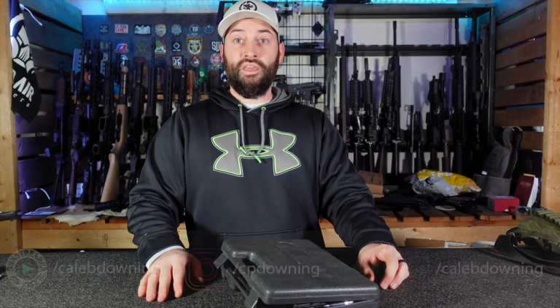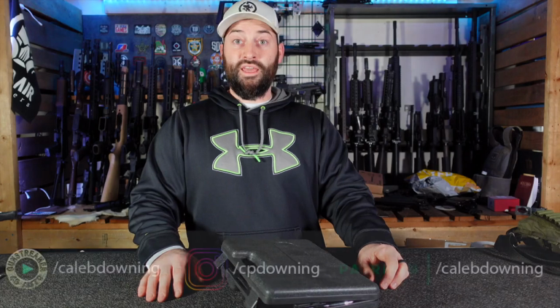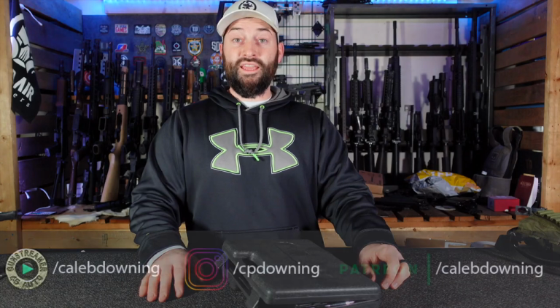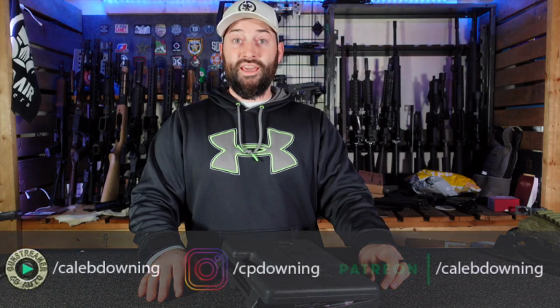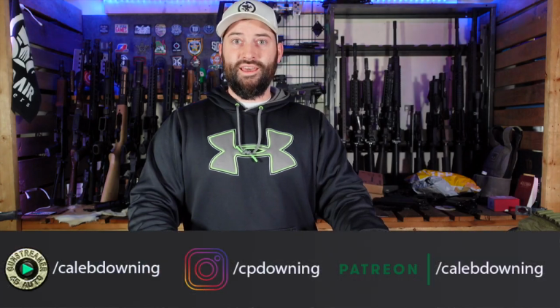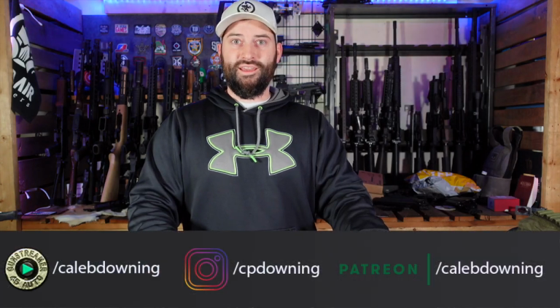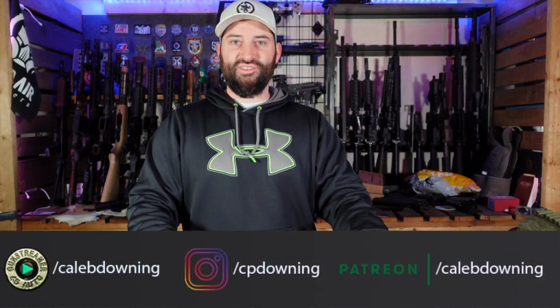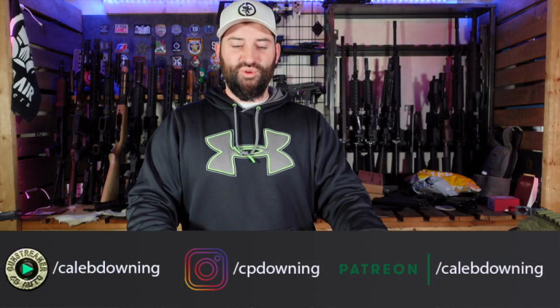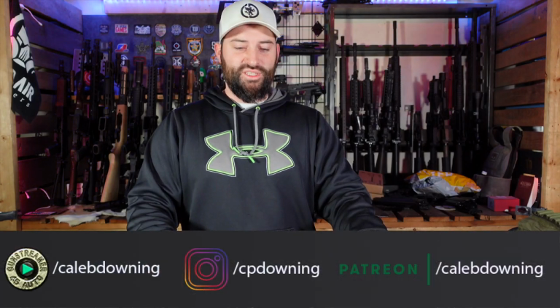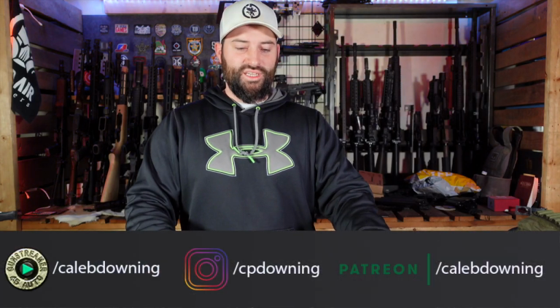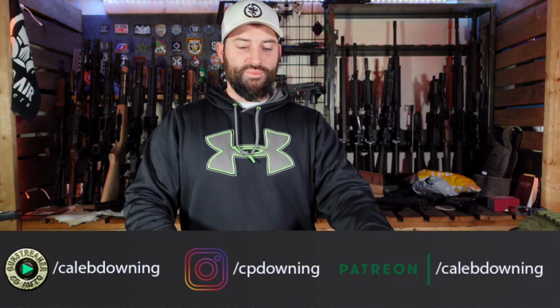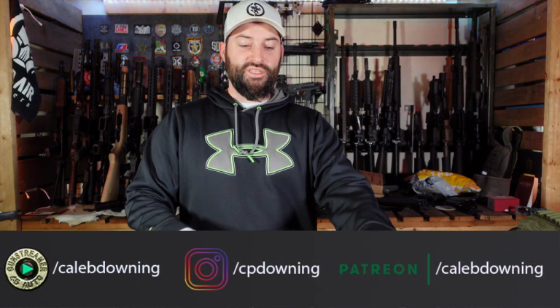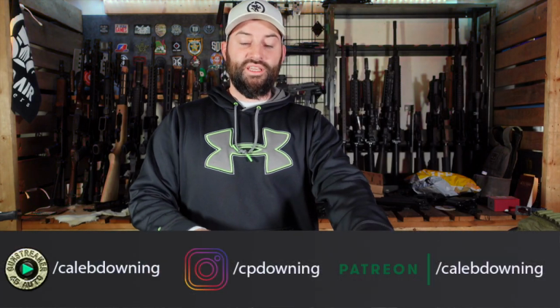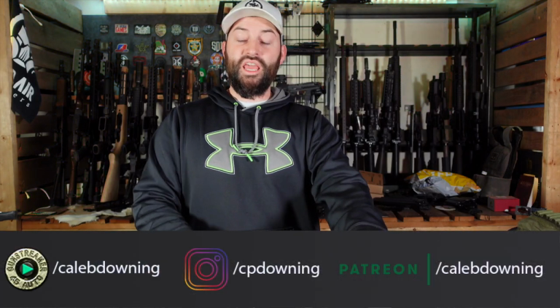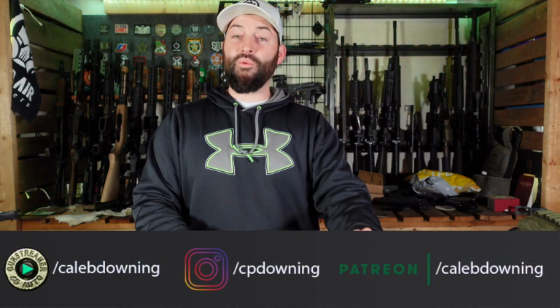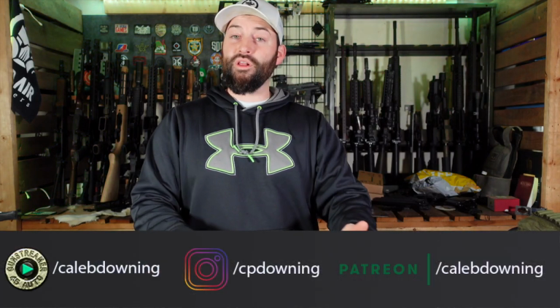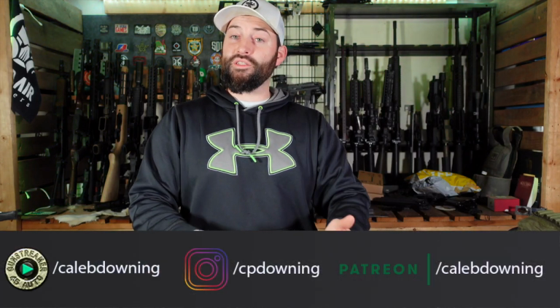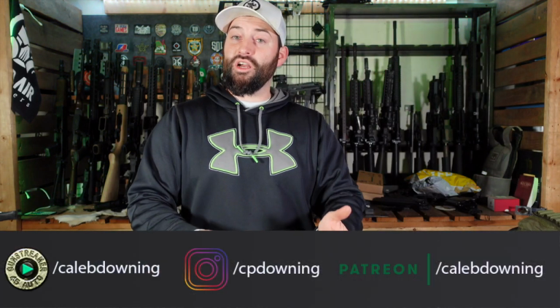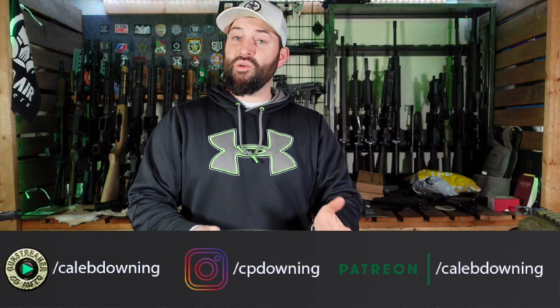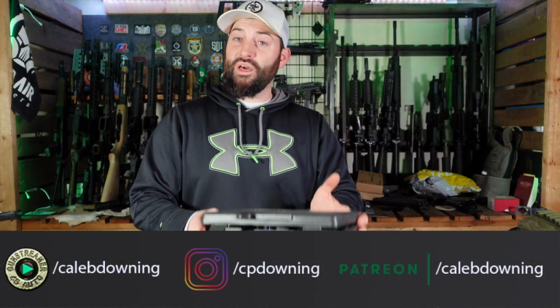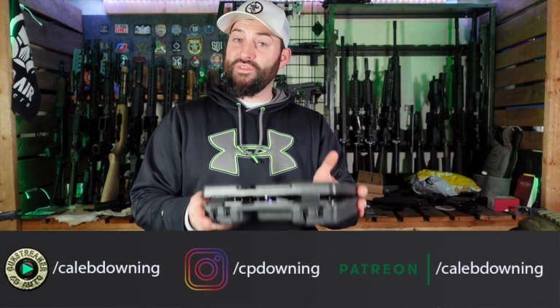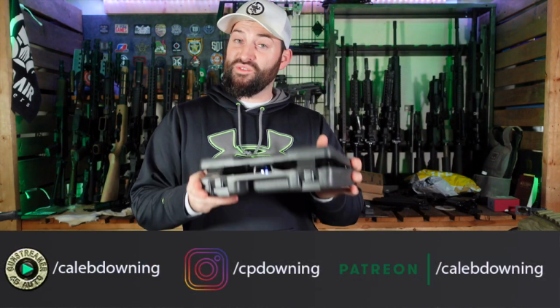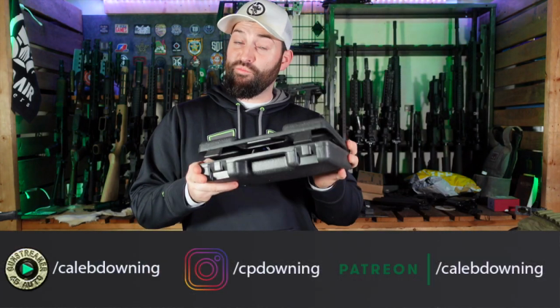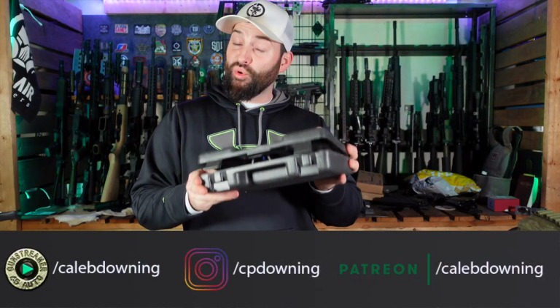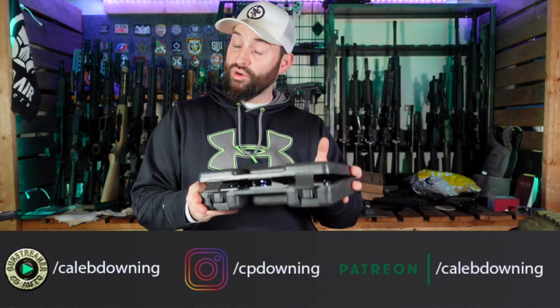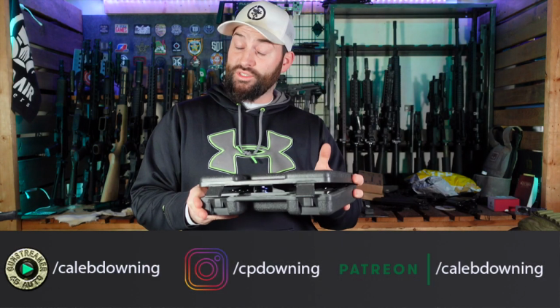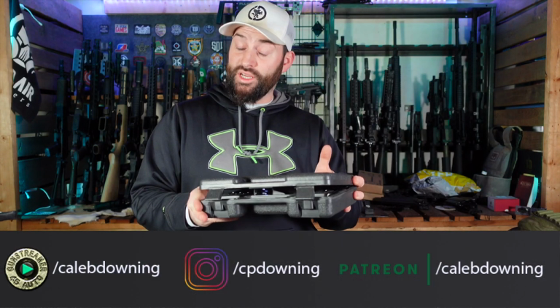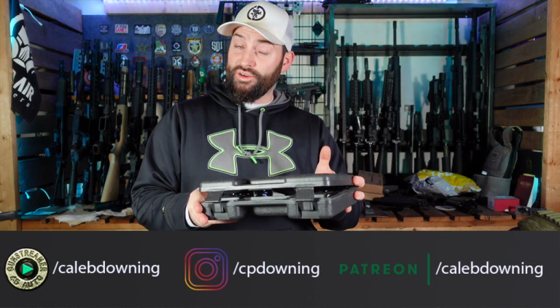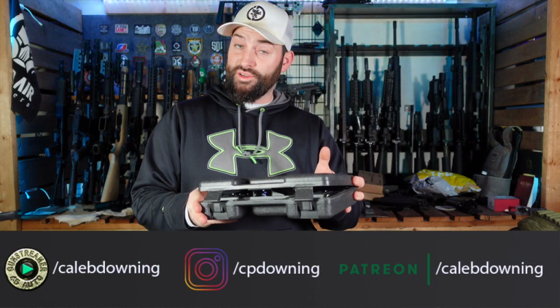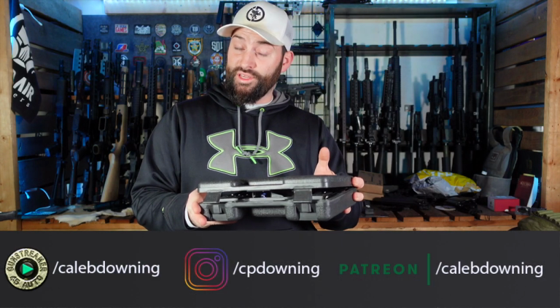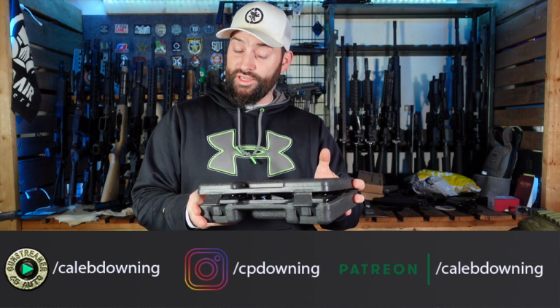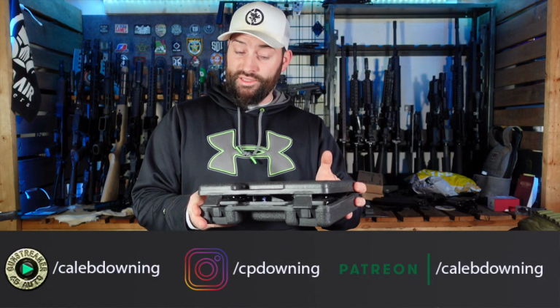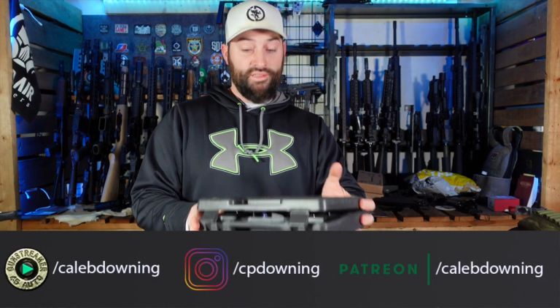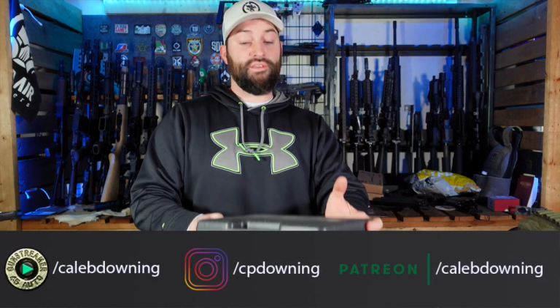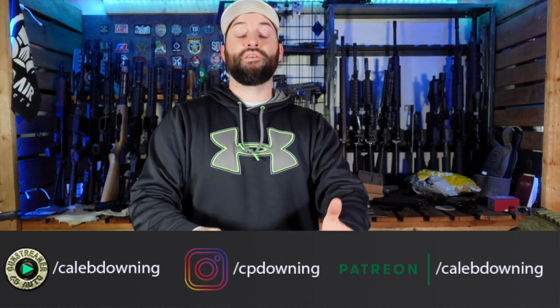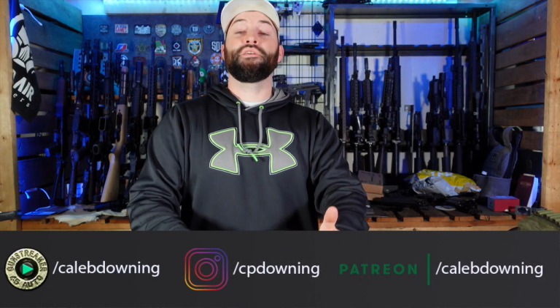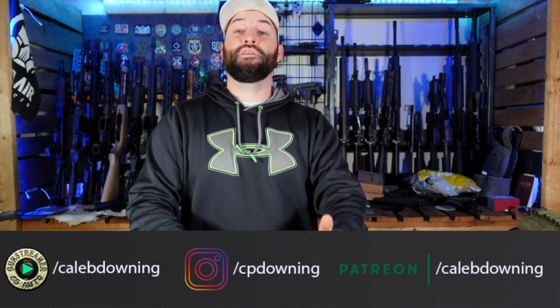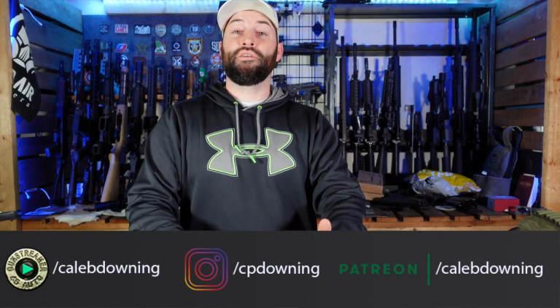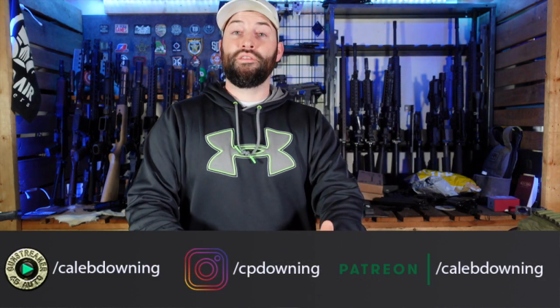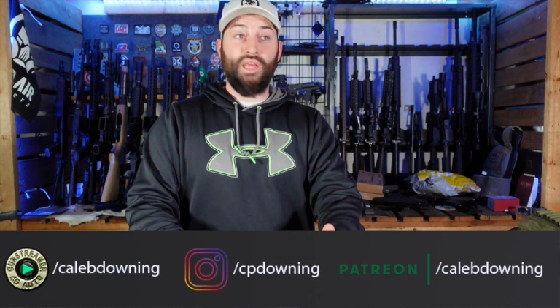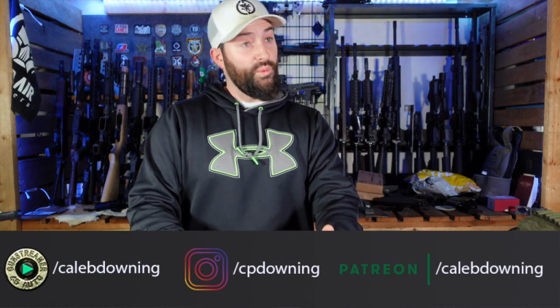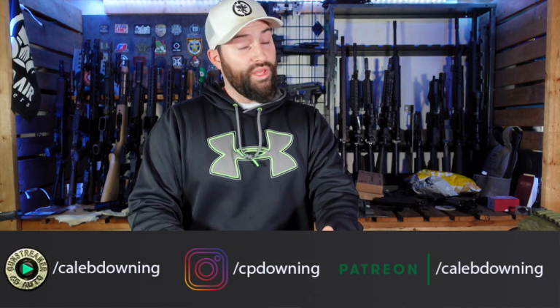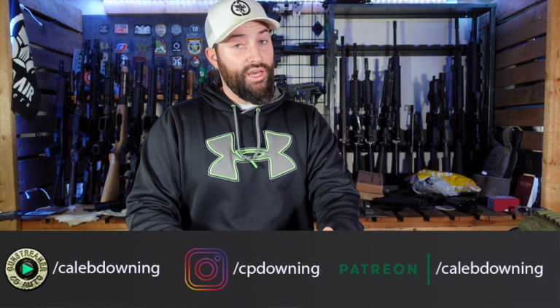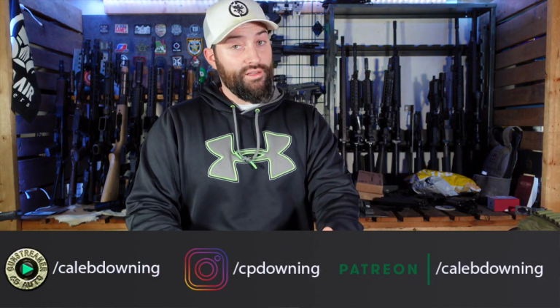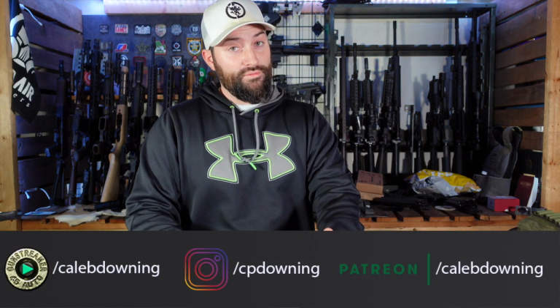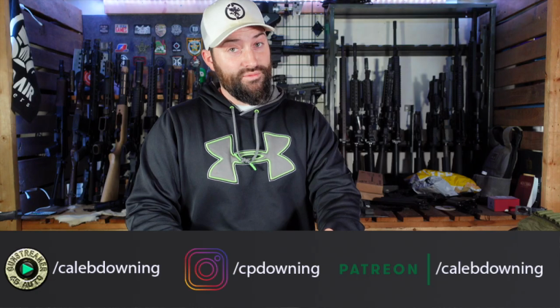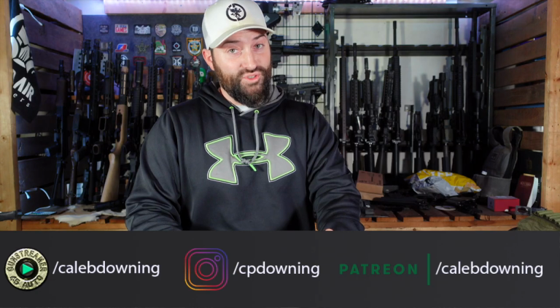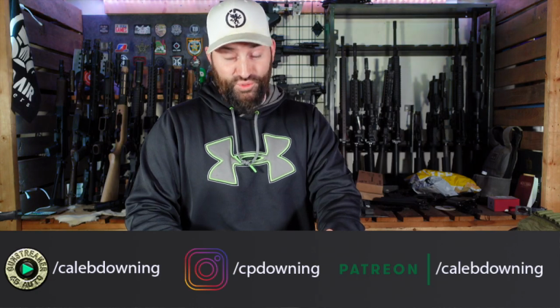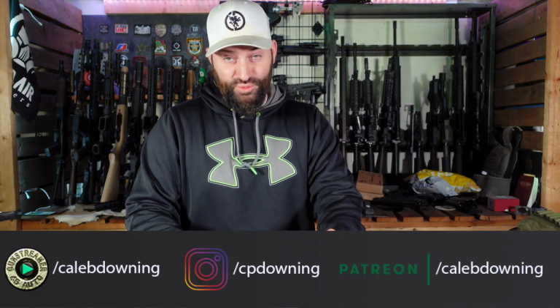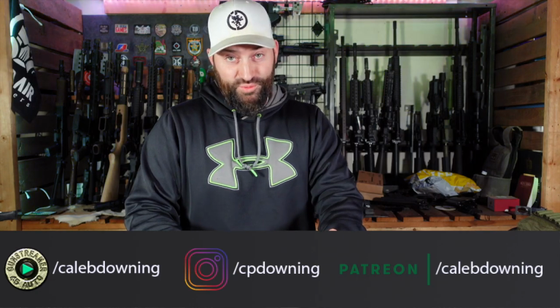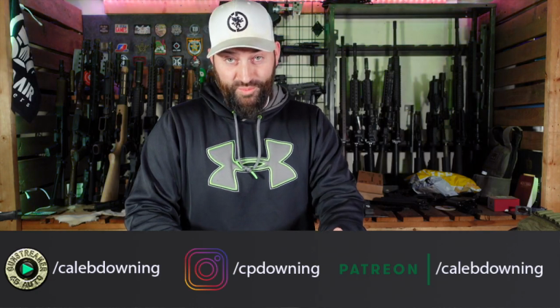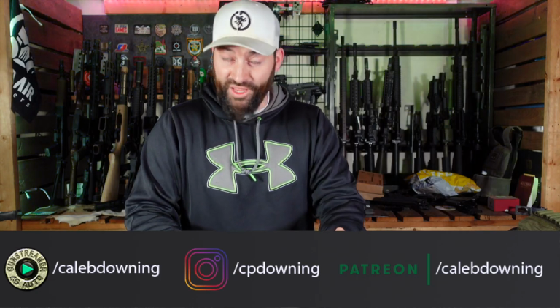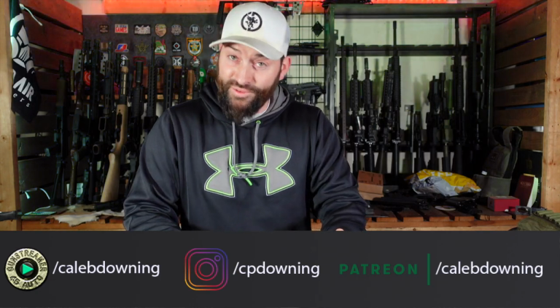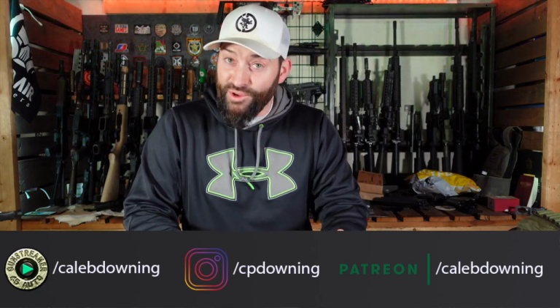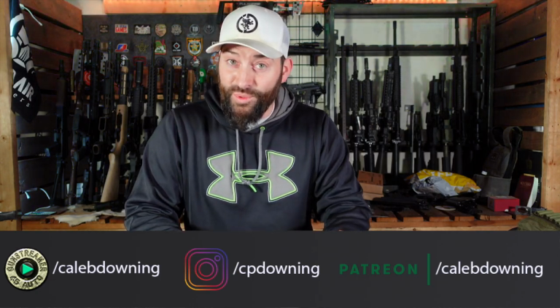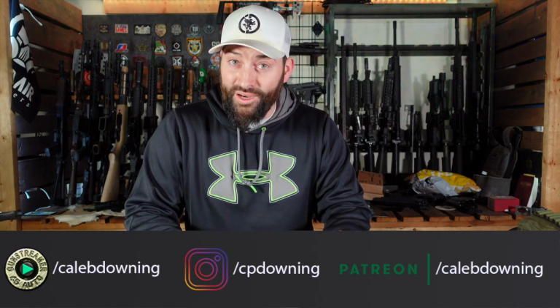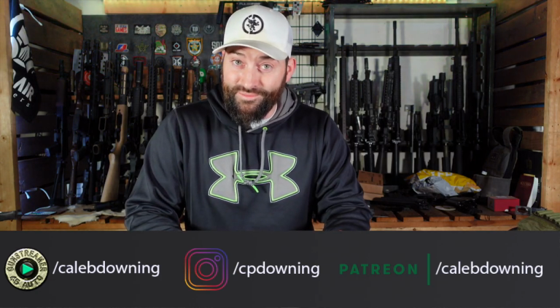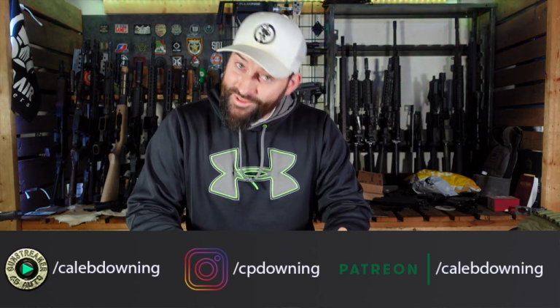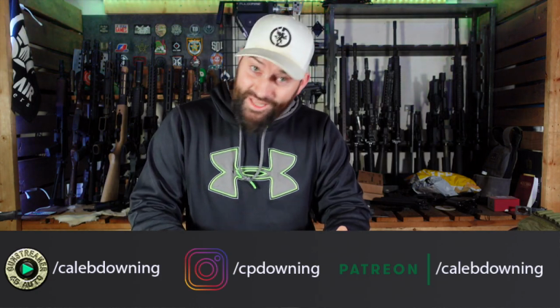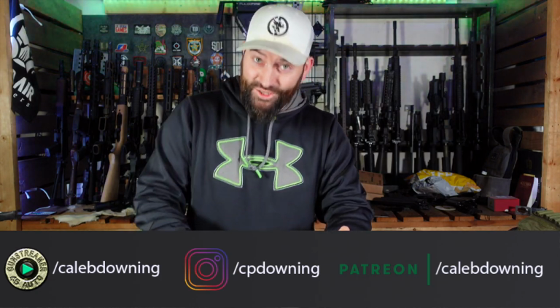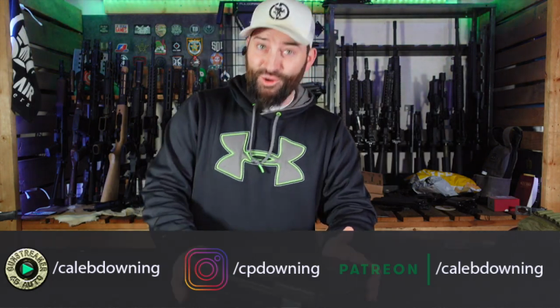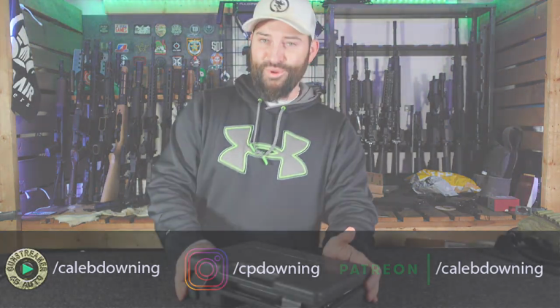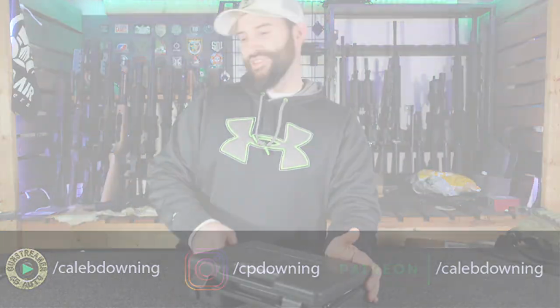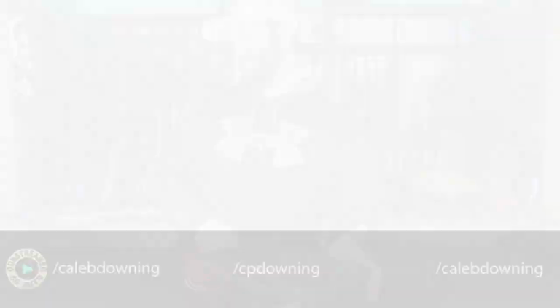Hey guys, what's up? Today we're going to talk about this bore sider kit that we got to make a video about. Let's talk about it.